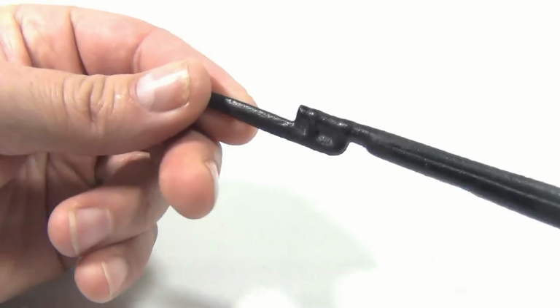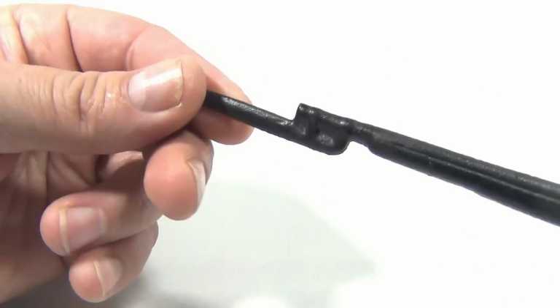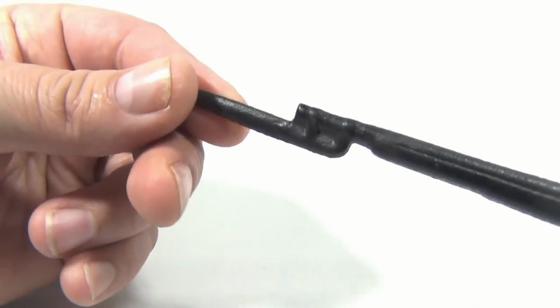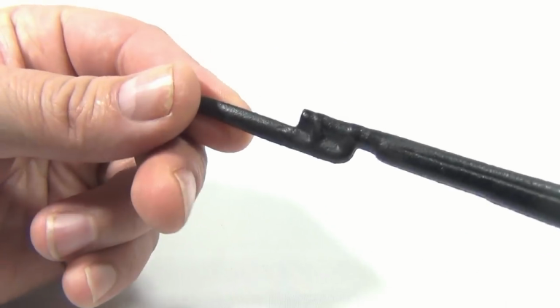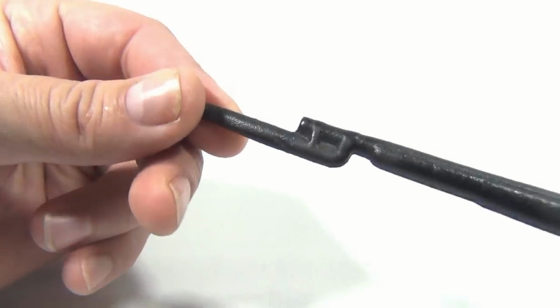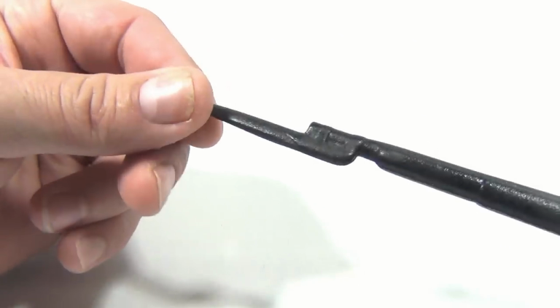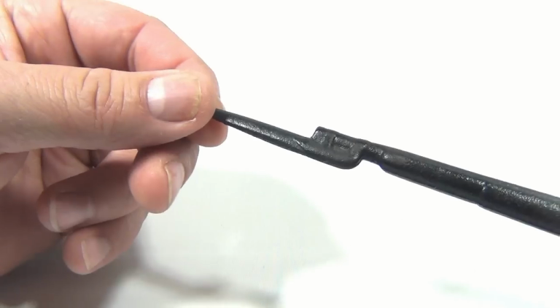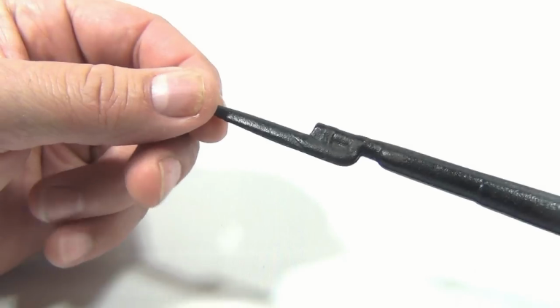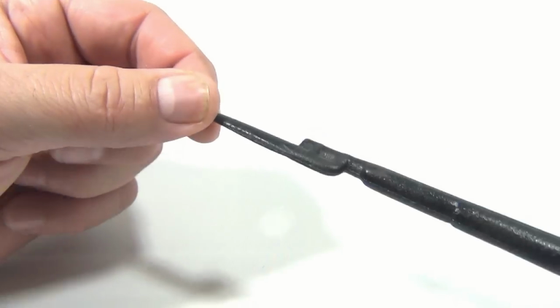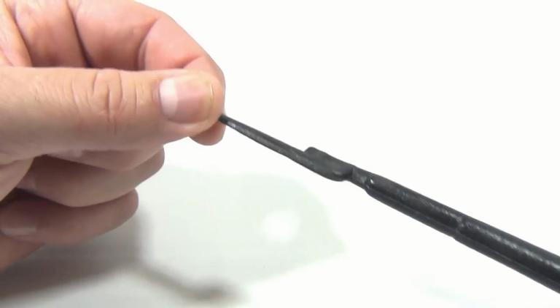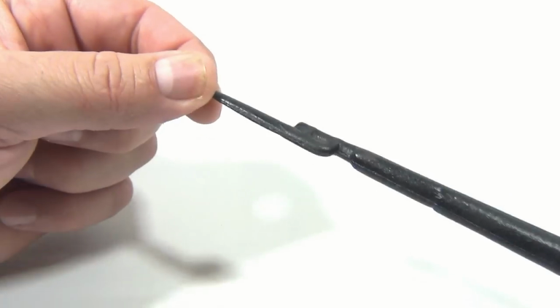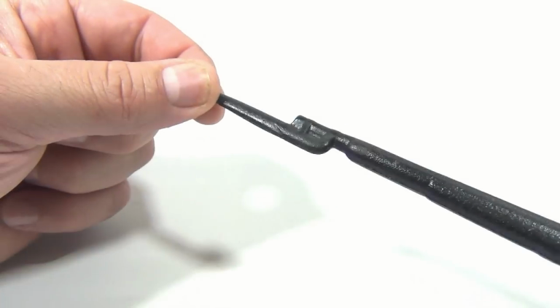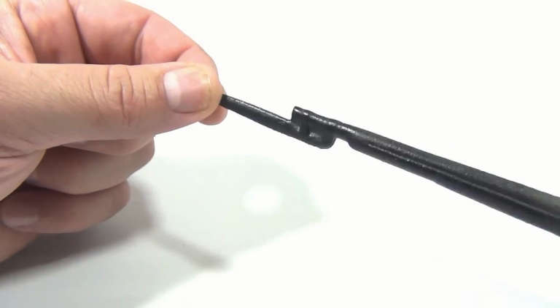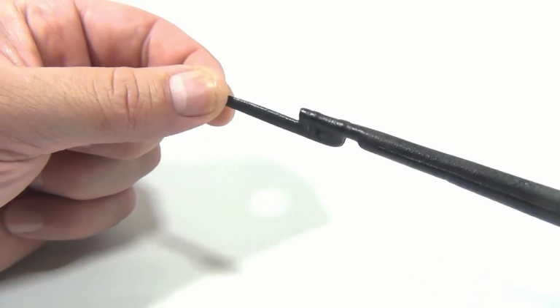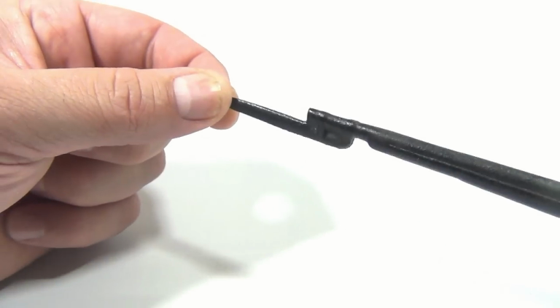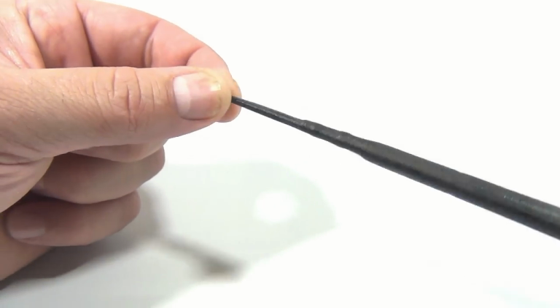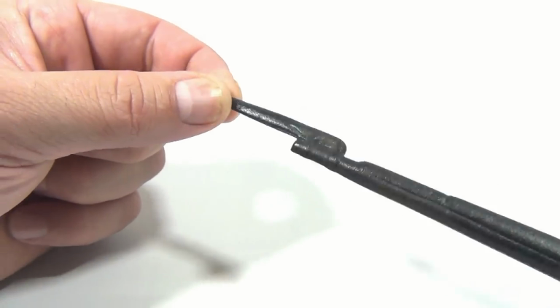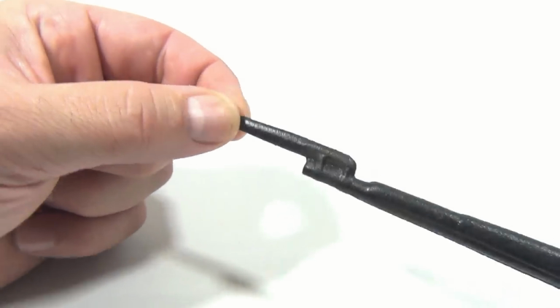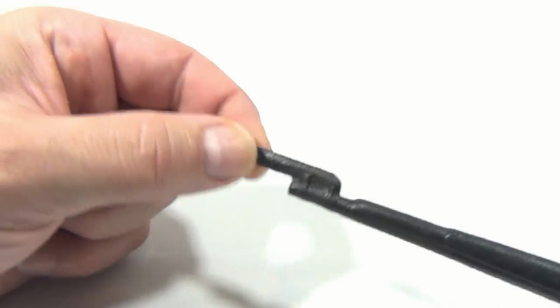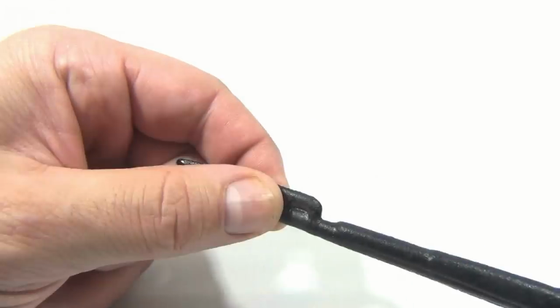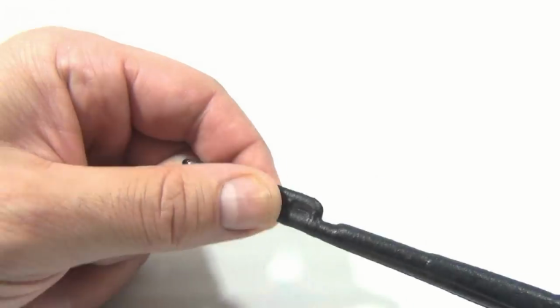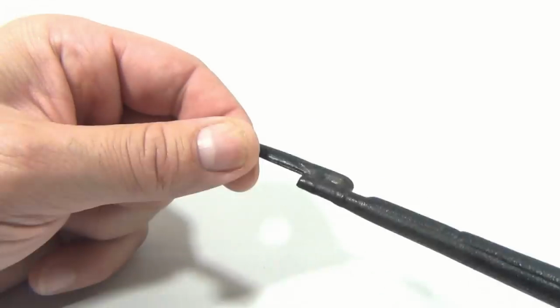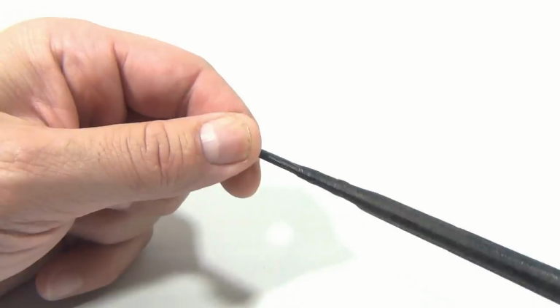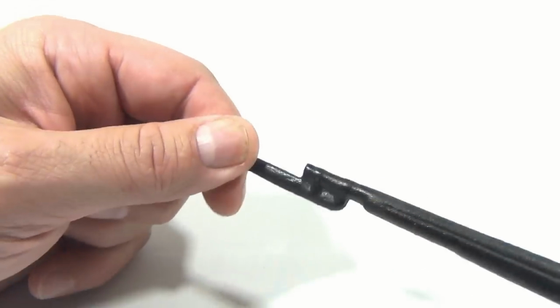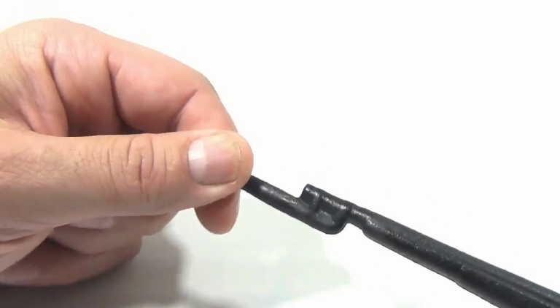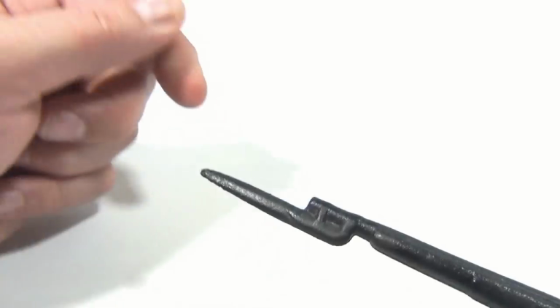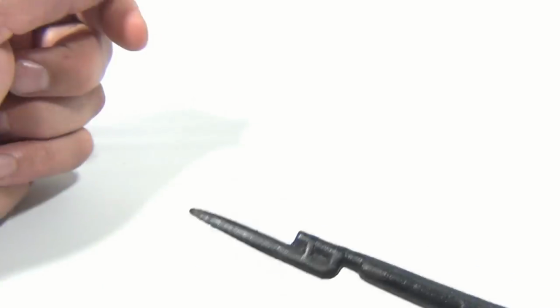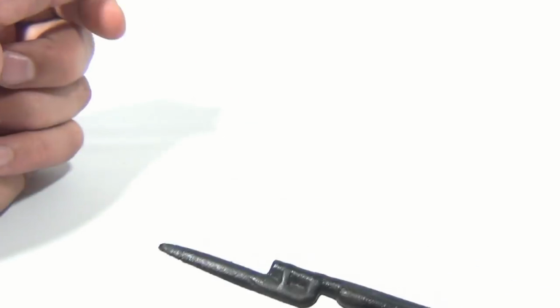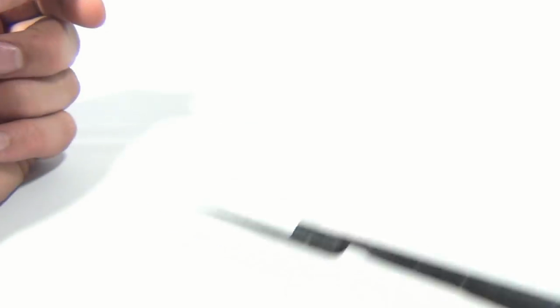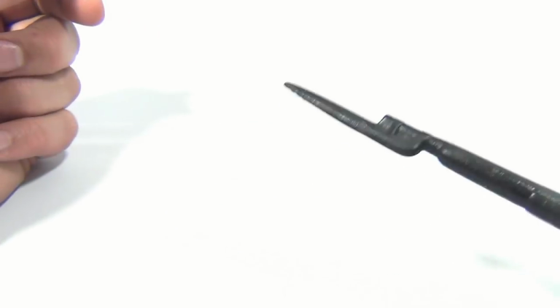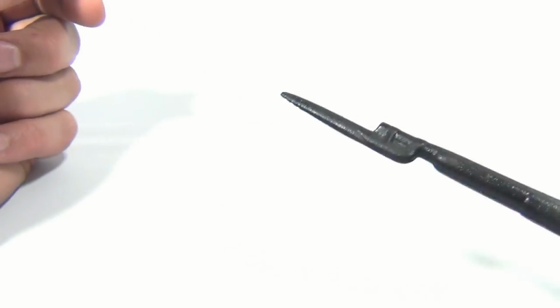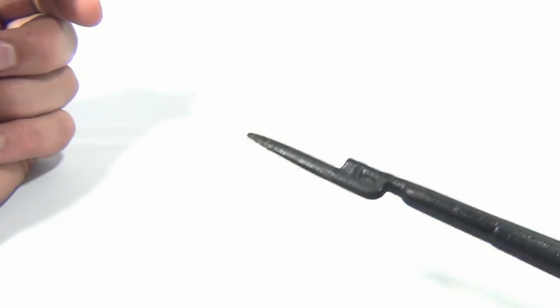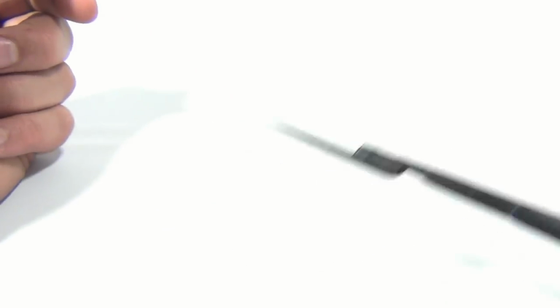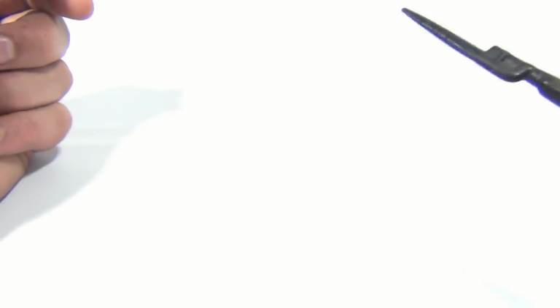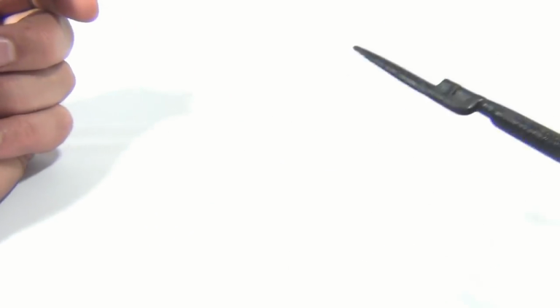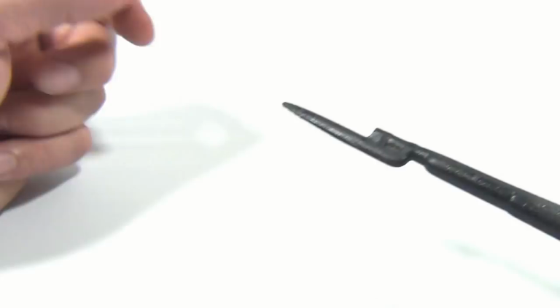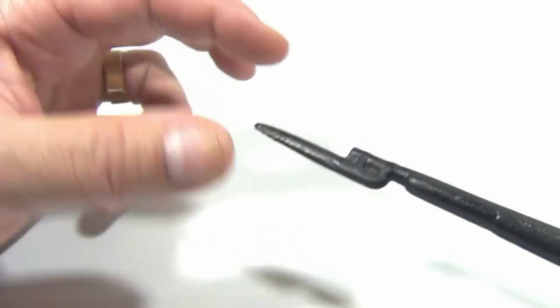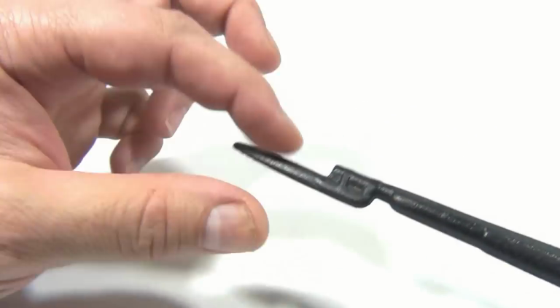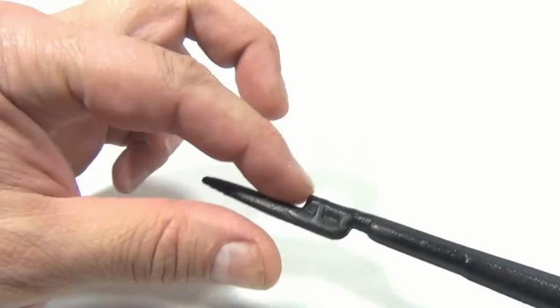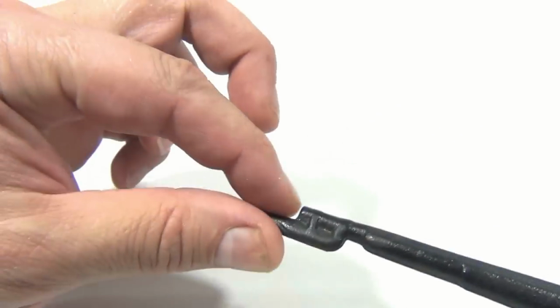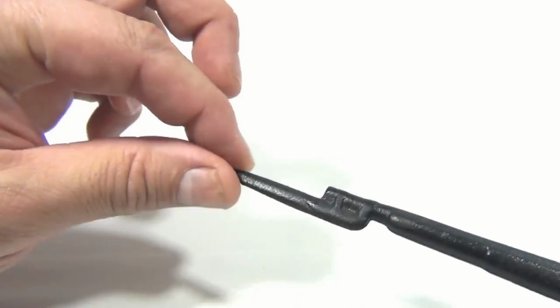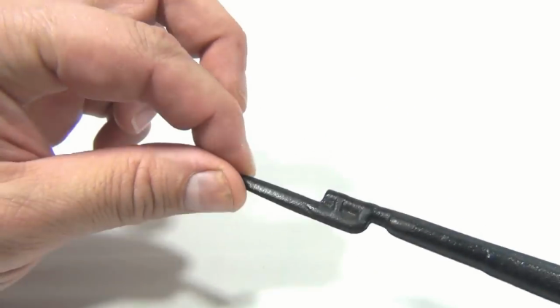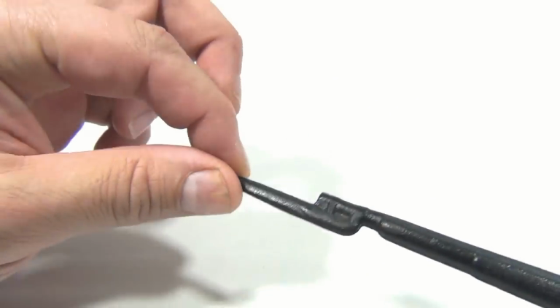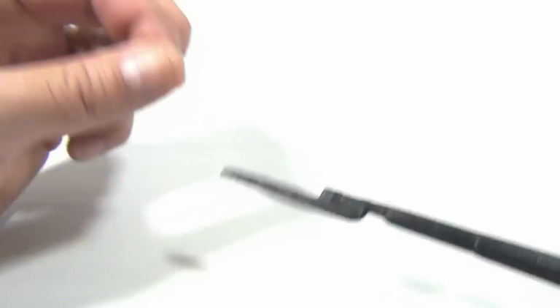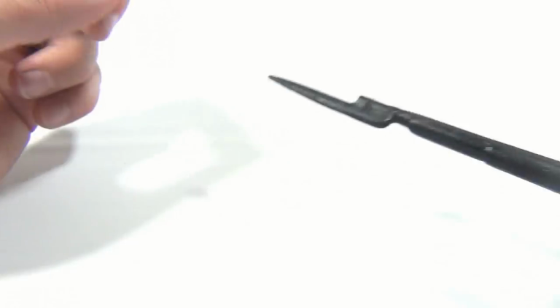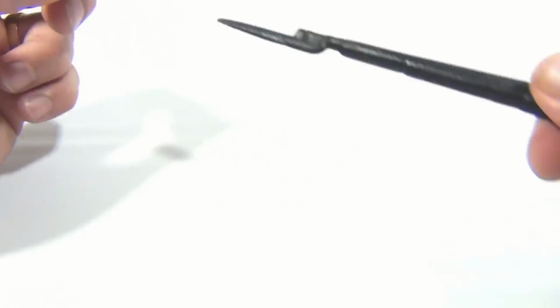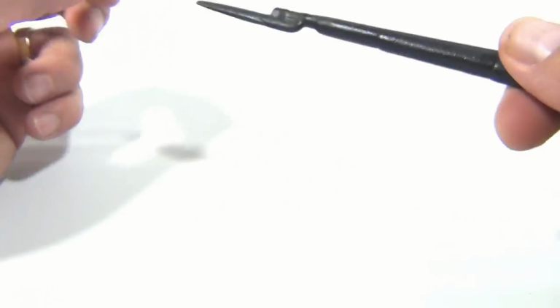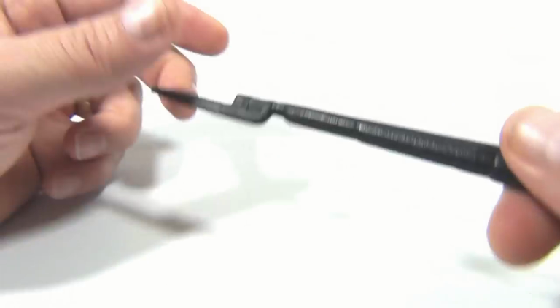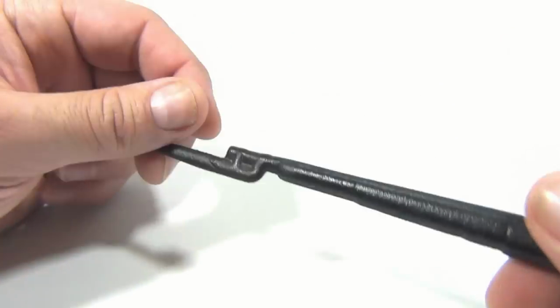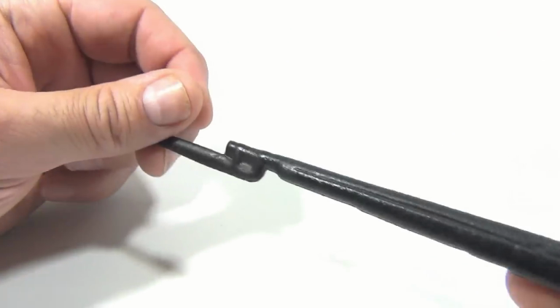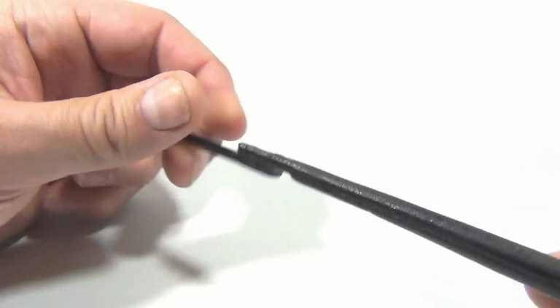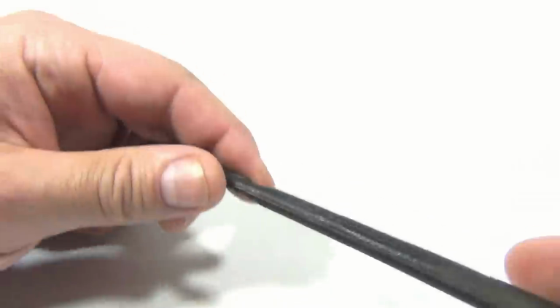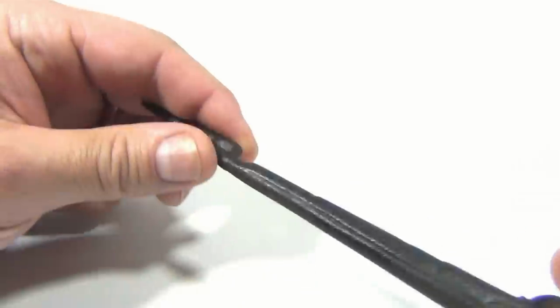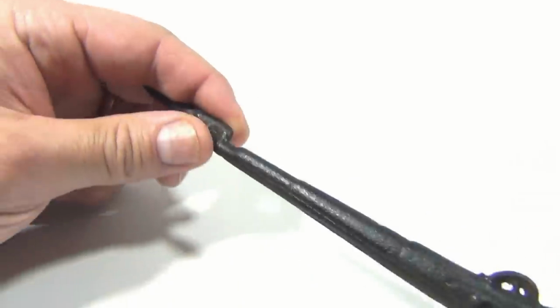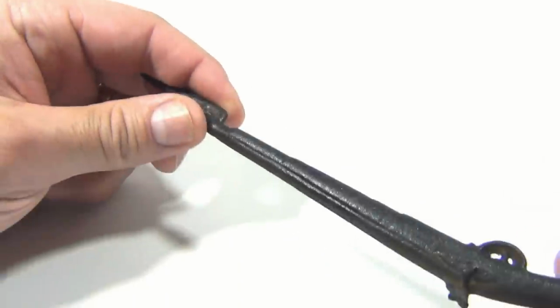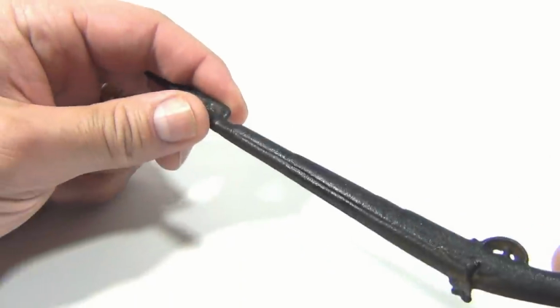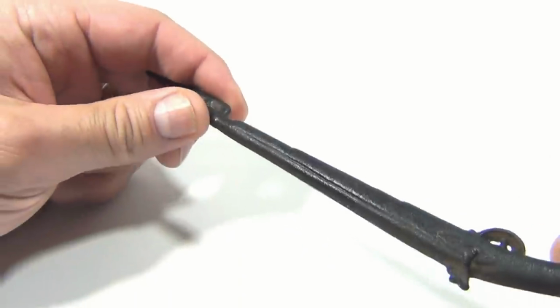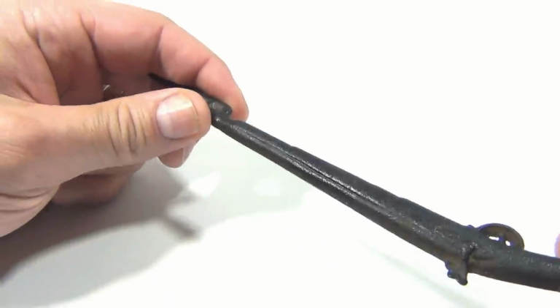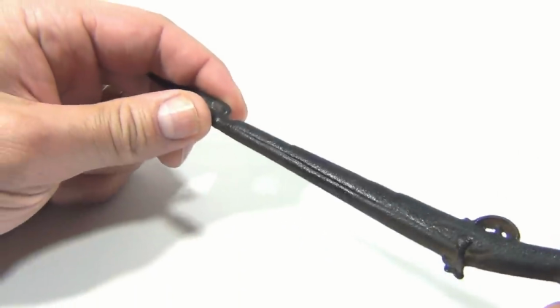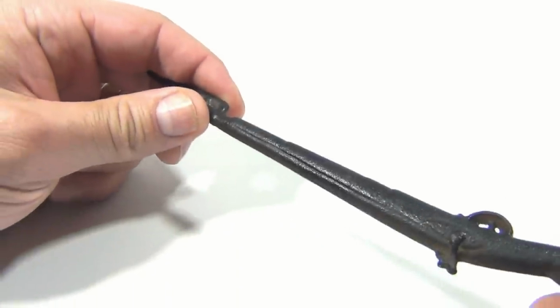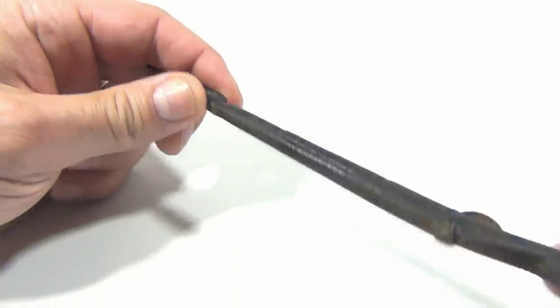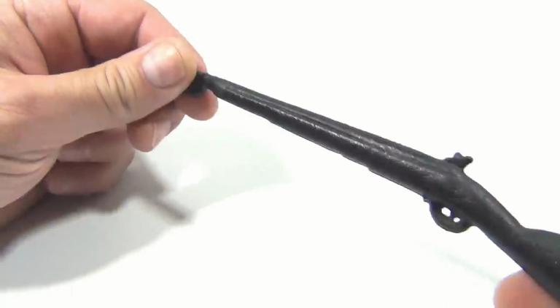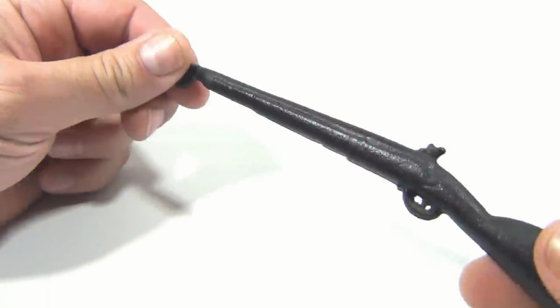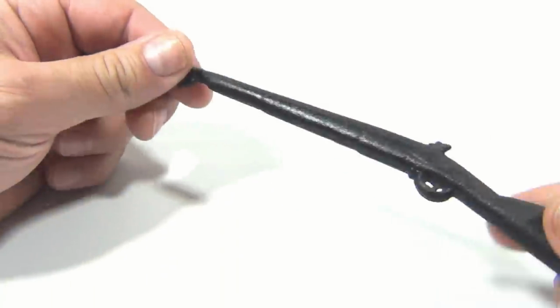What do you think it is? We think it's a letter opener, because it does open up letters — just stick the tip in and cut it across. Pretty neat.